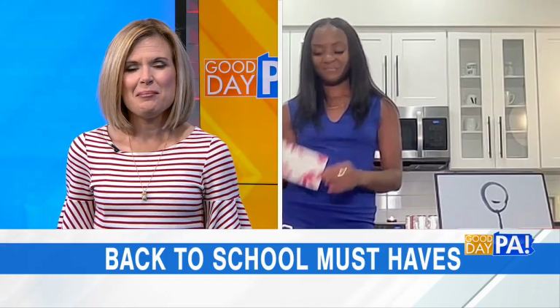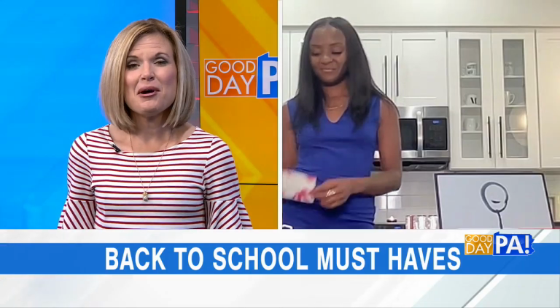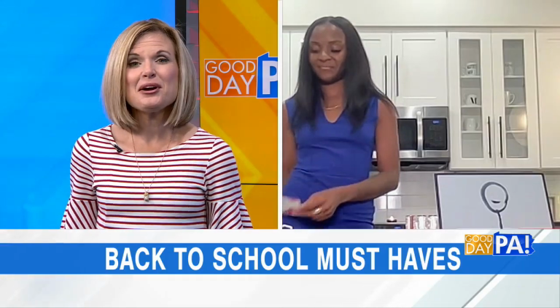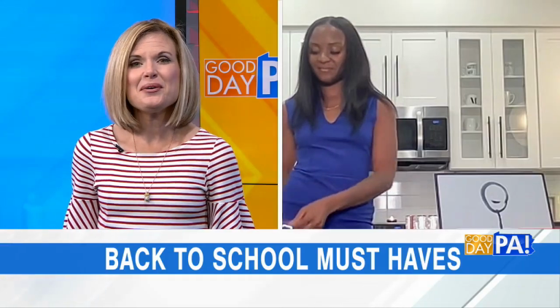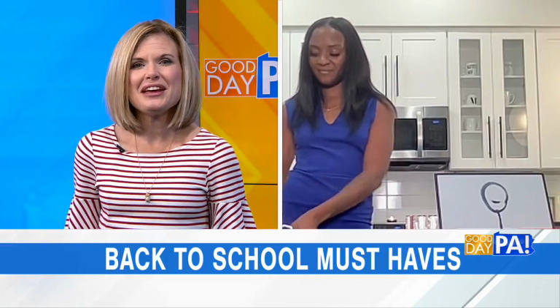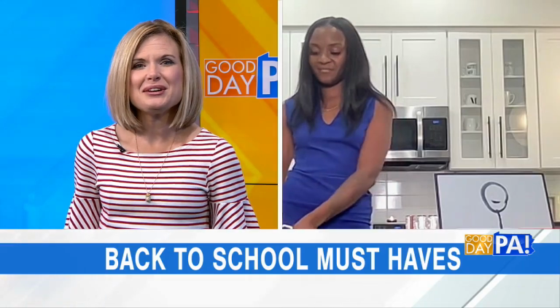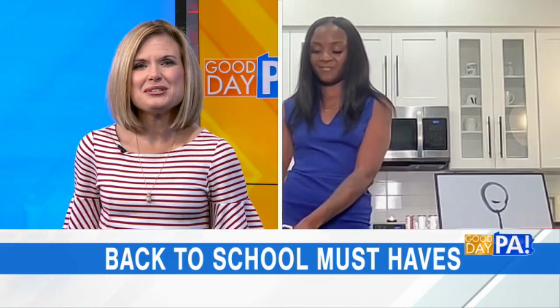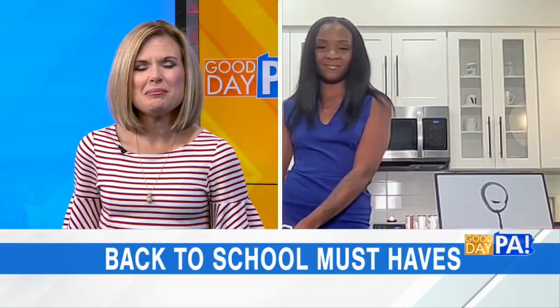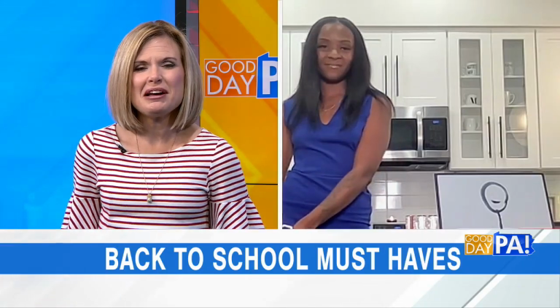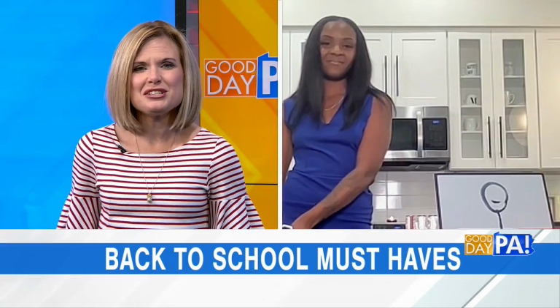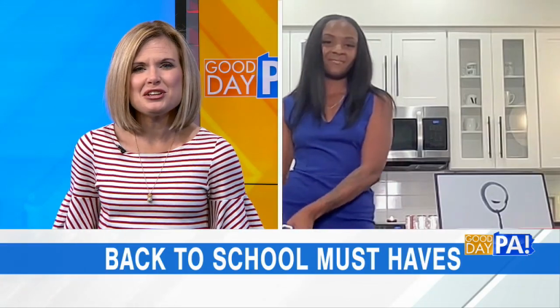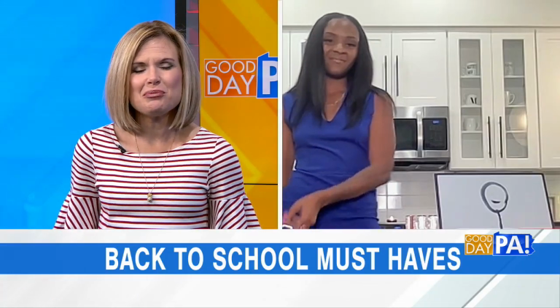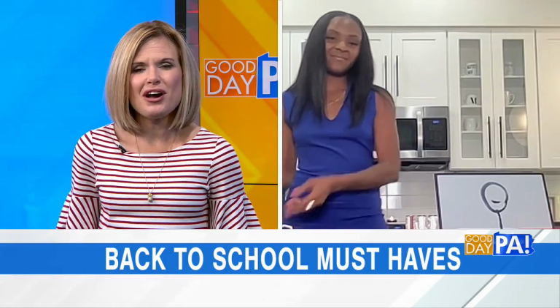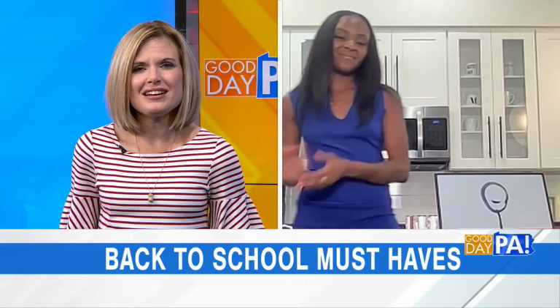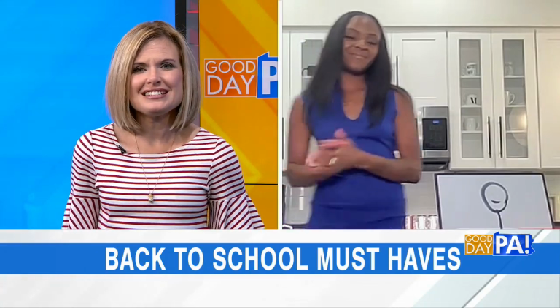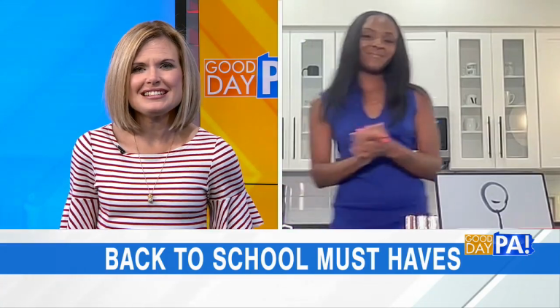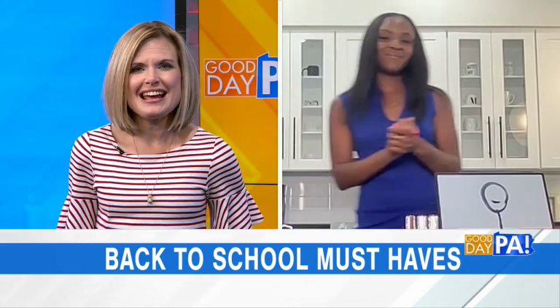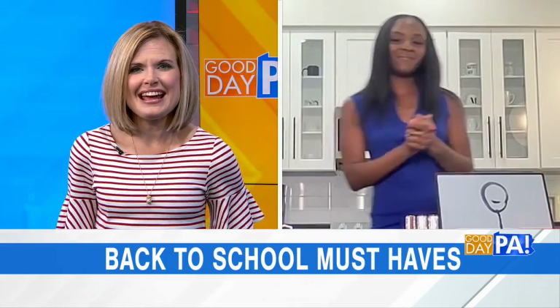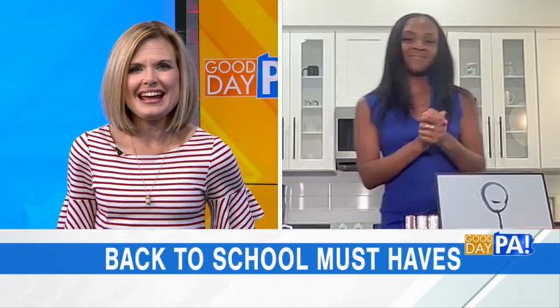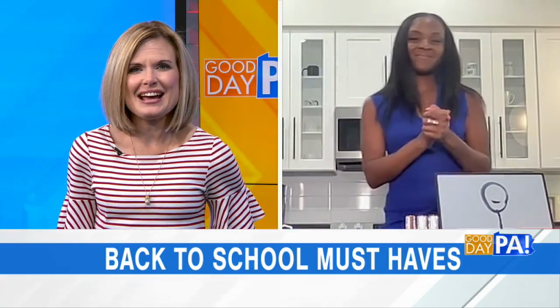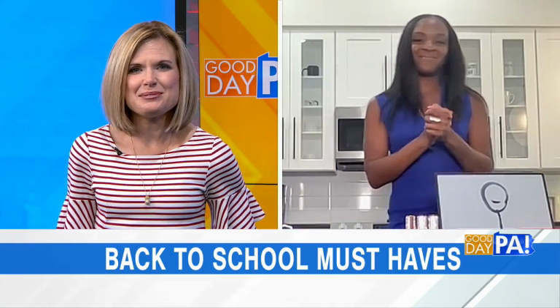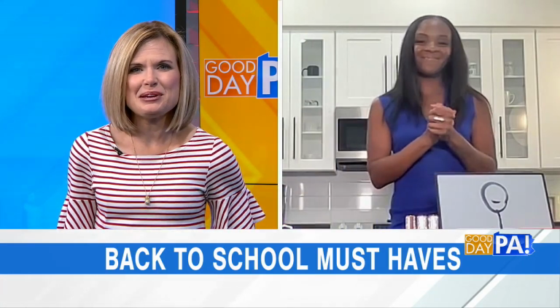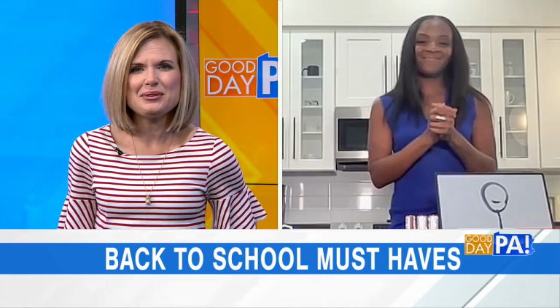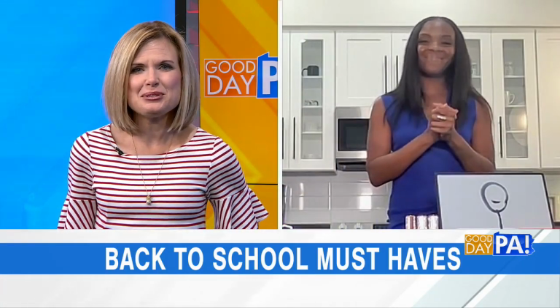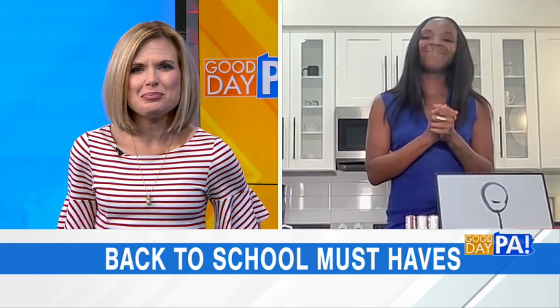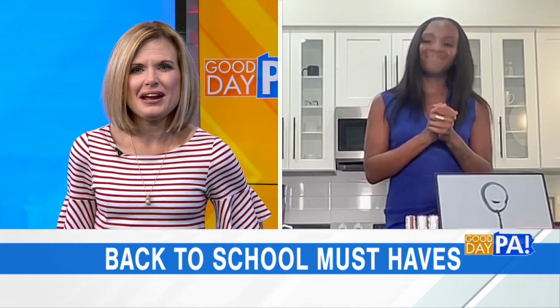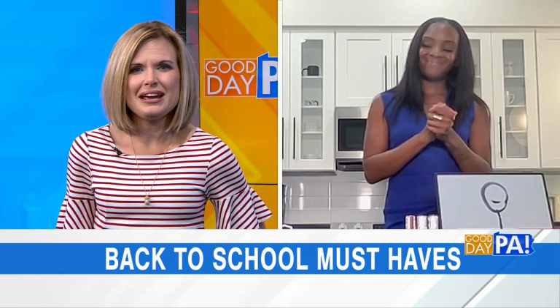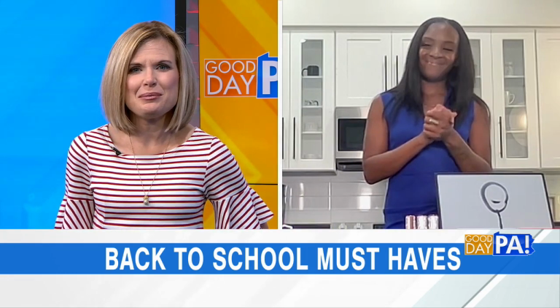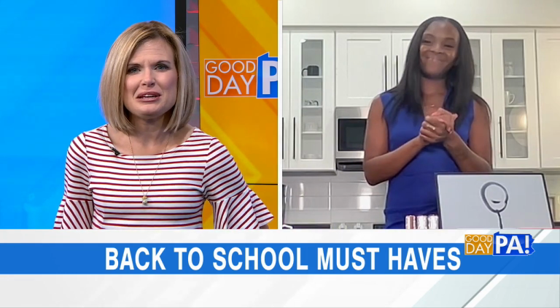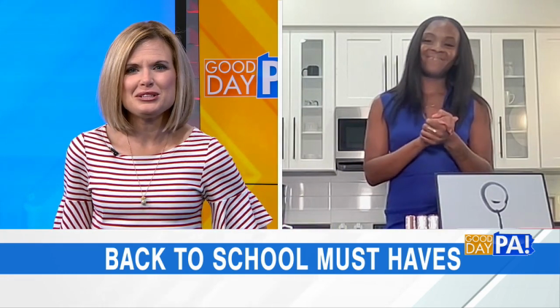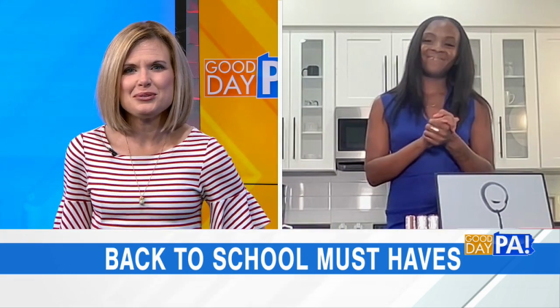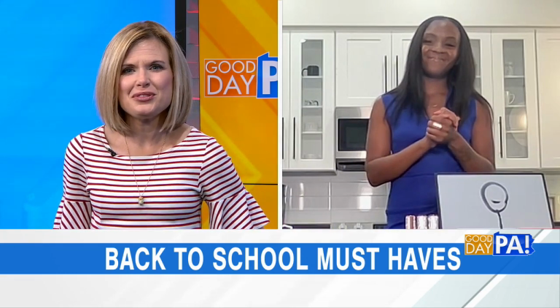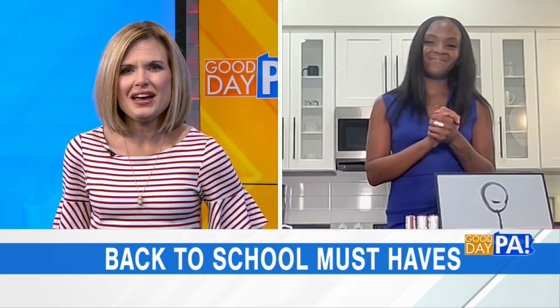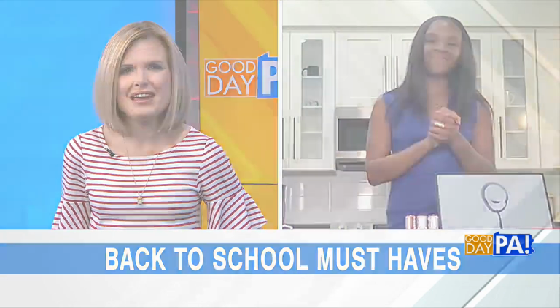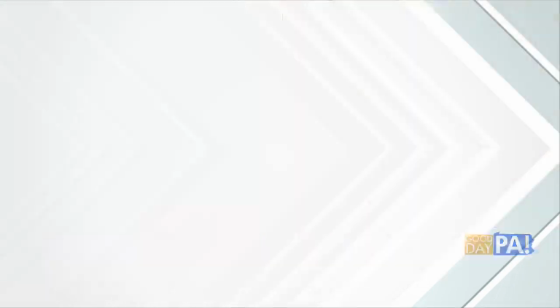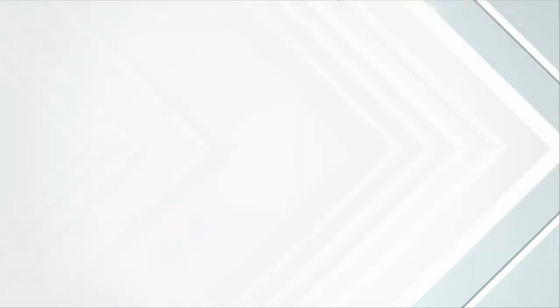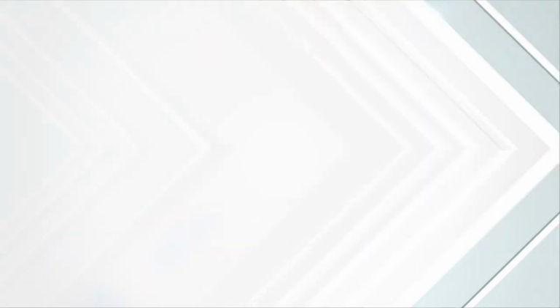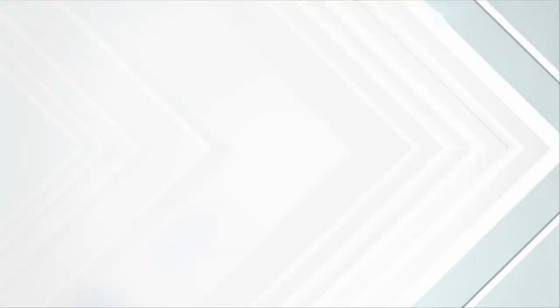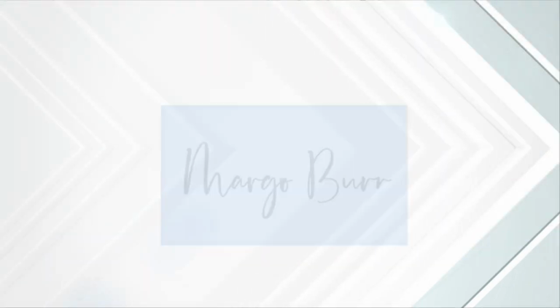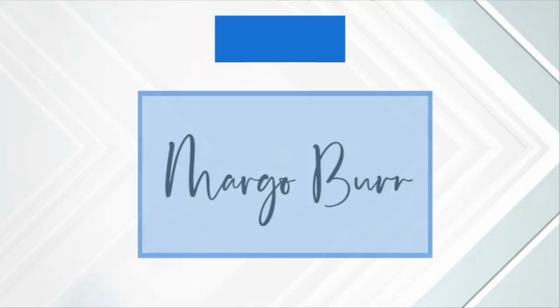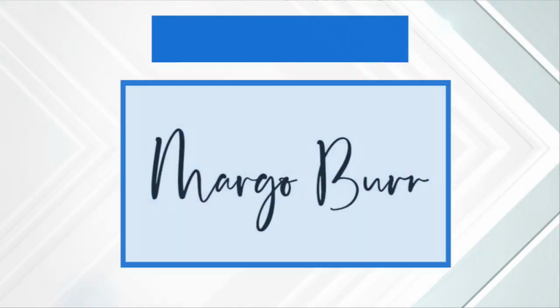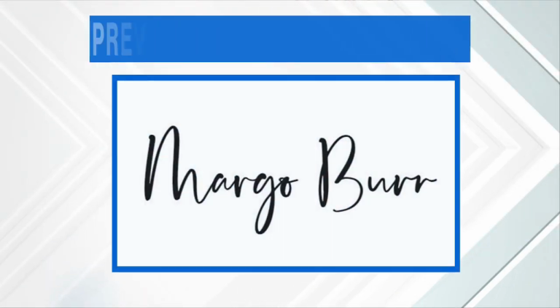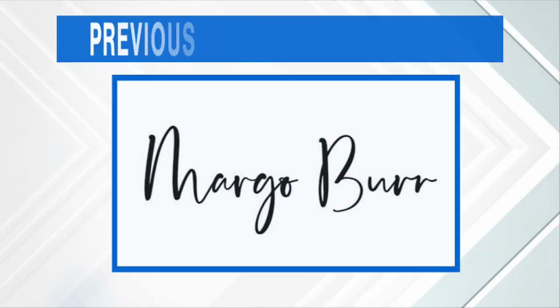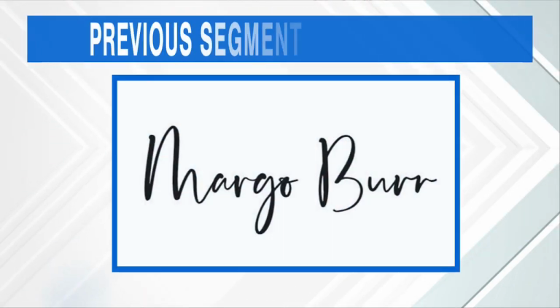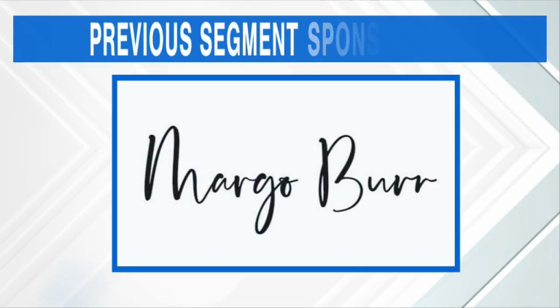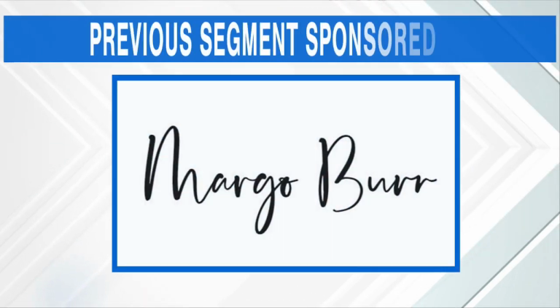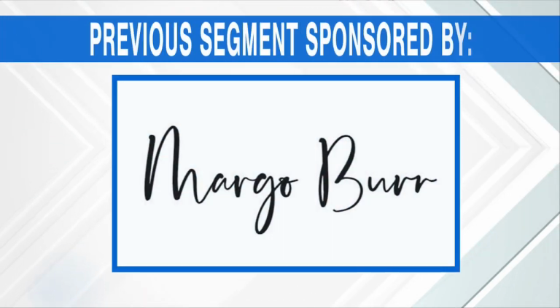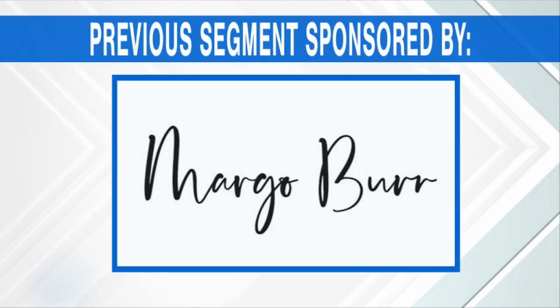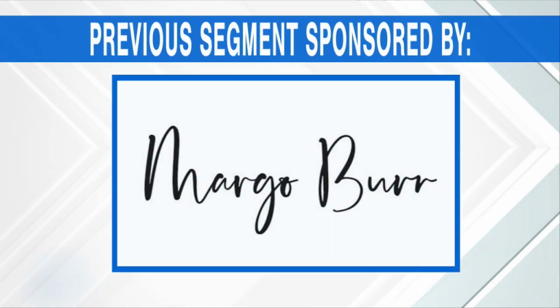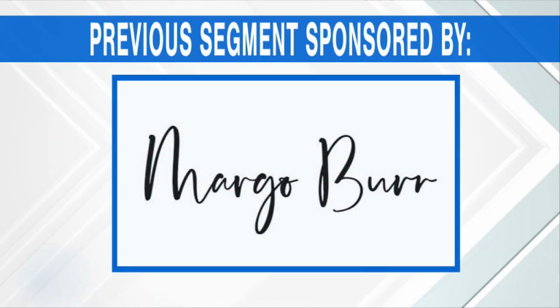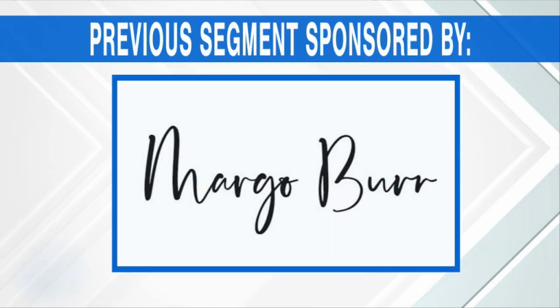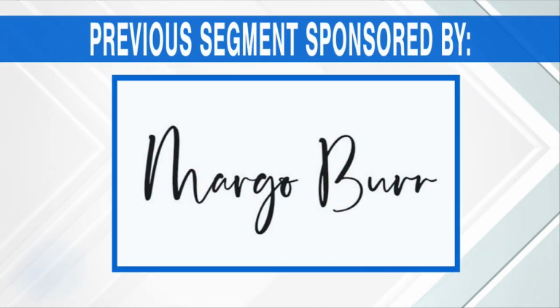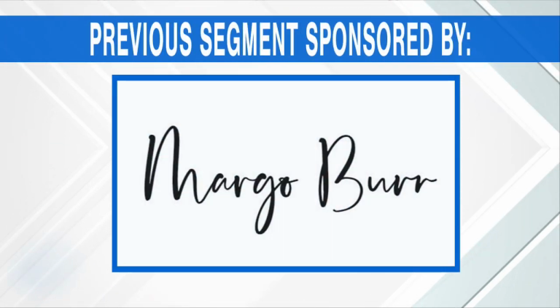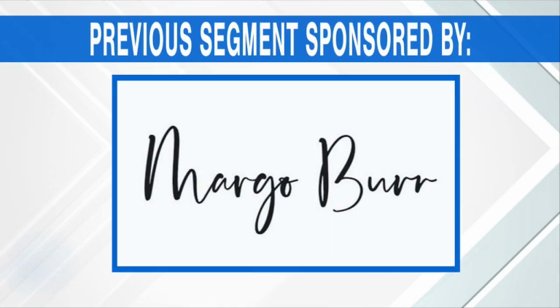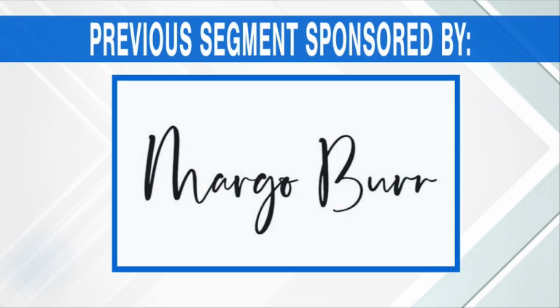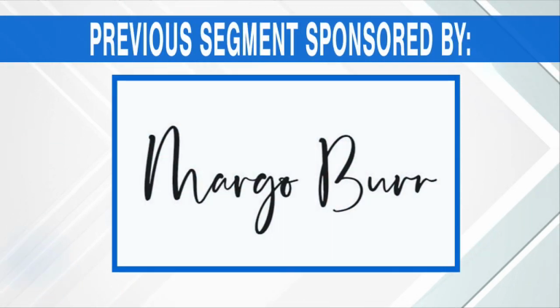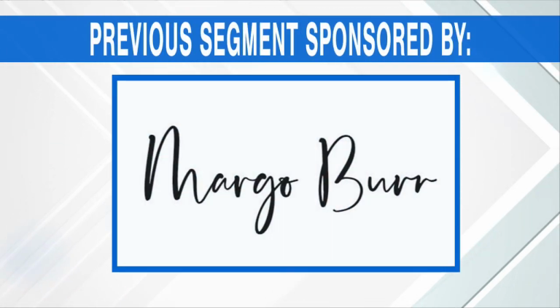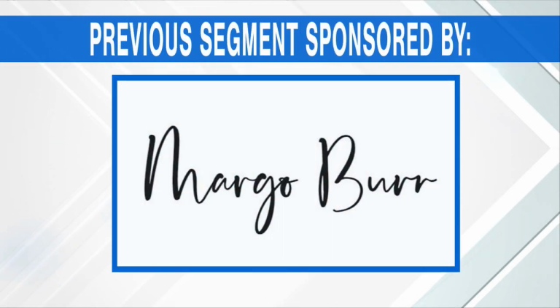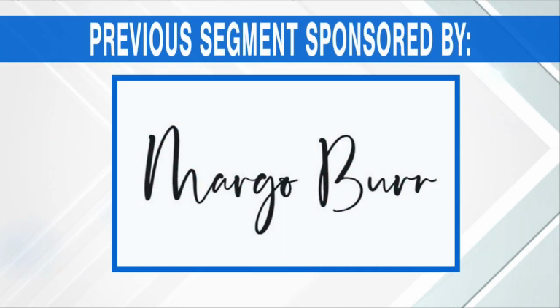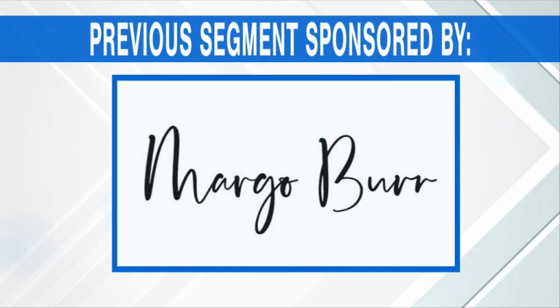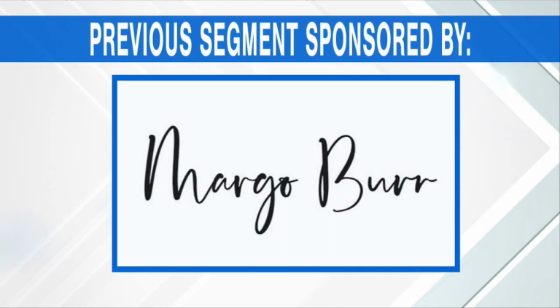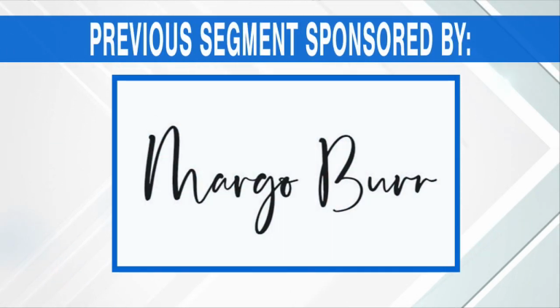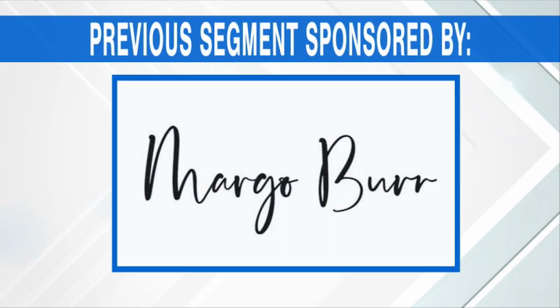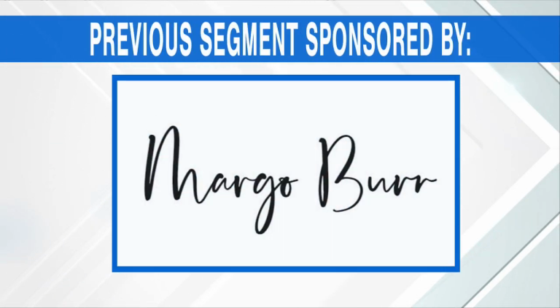Margo, thank you so much — good products today. As we go to break, we do thank Margo and B7 for sponsoring the previous segment.